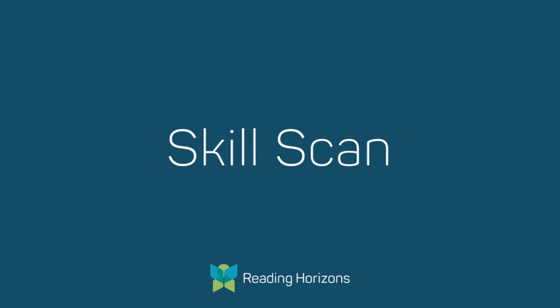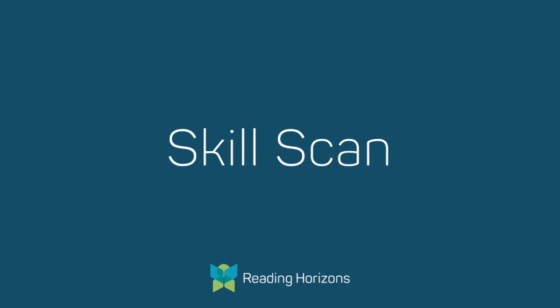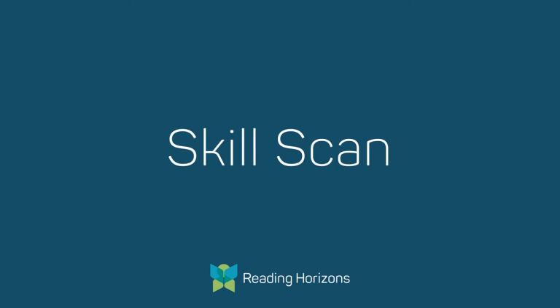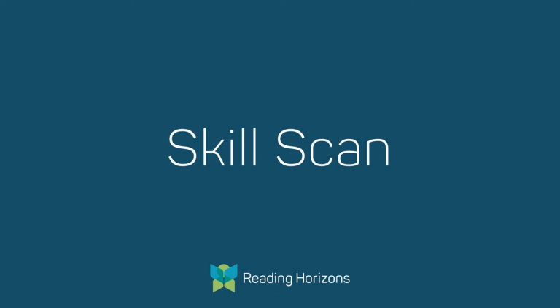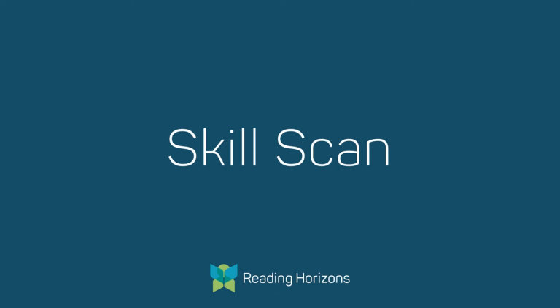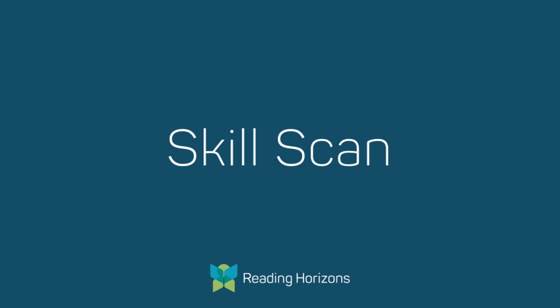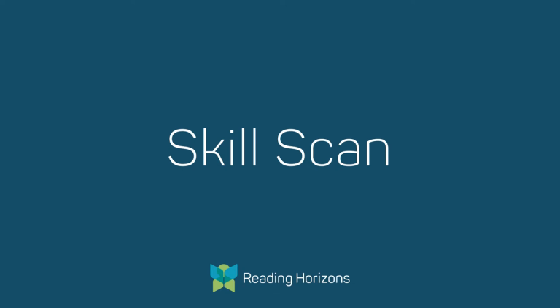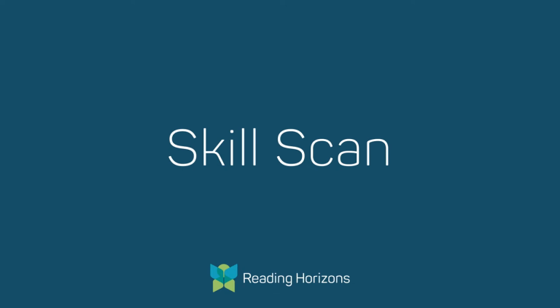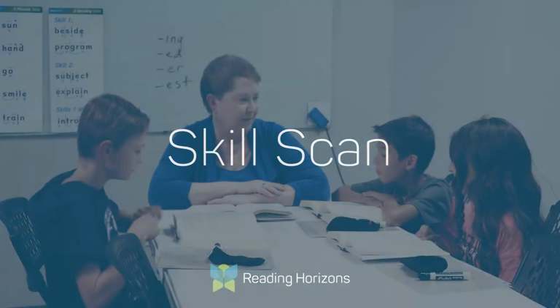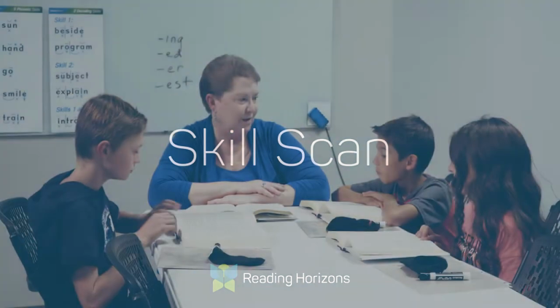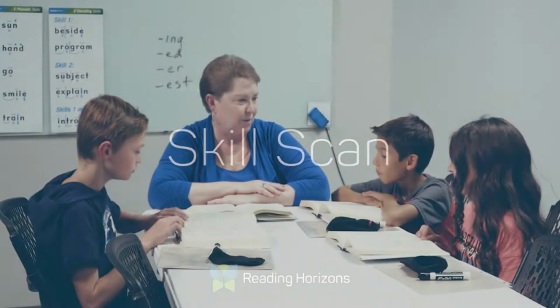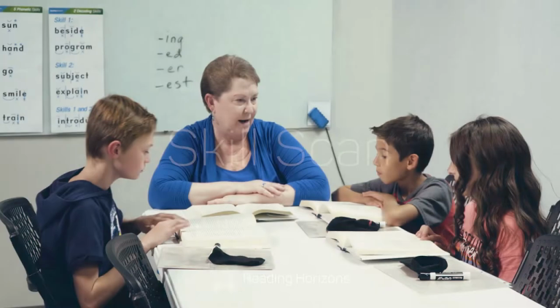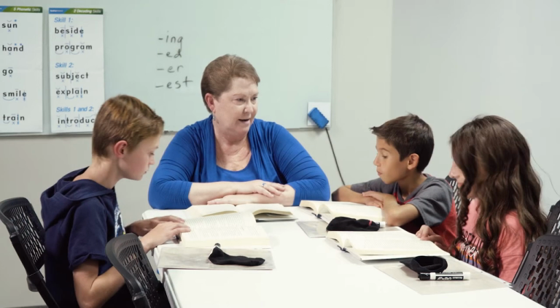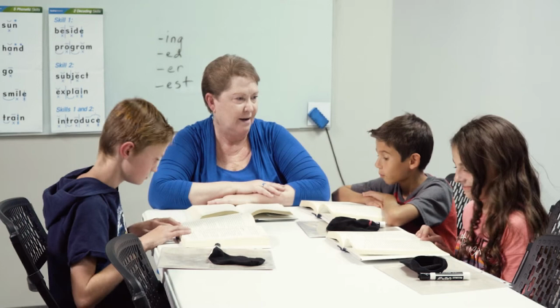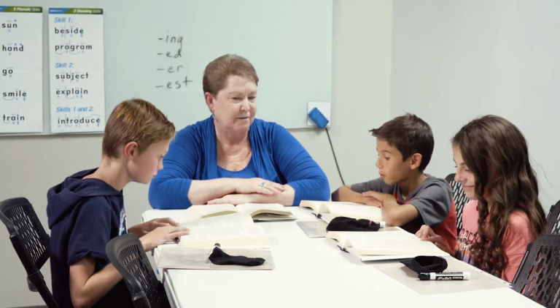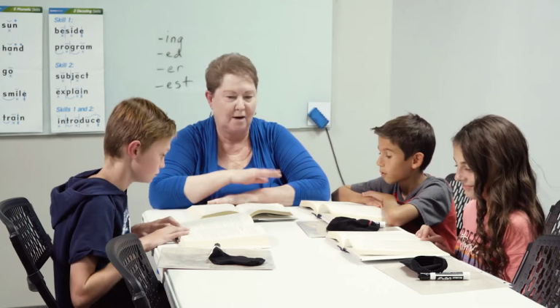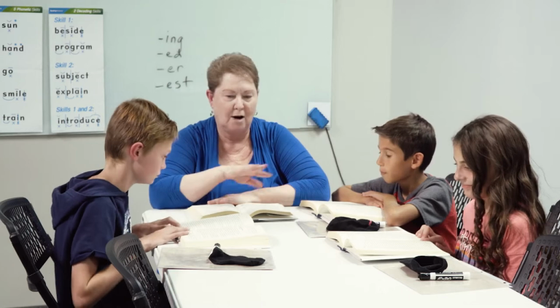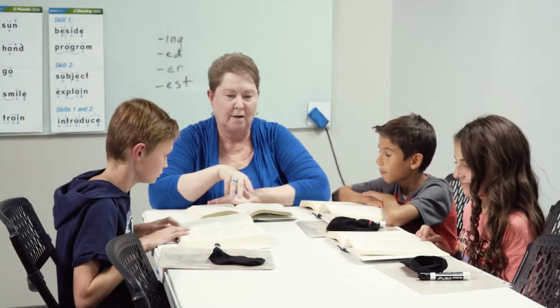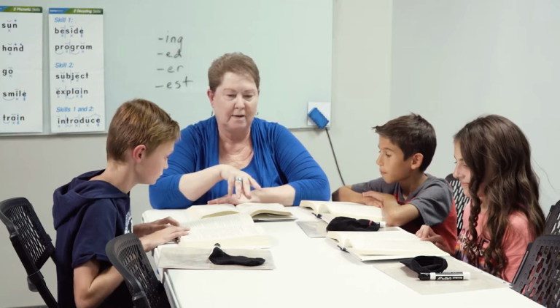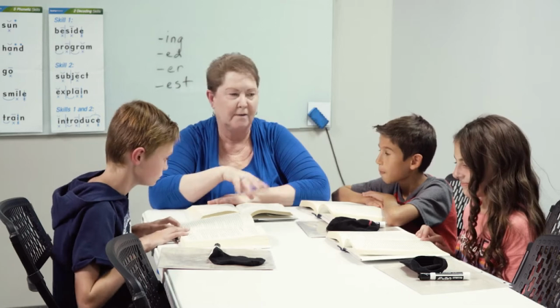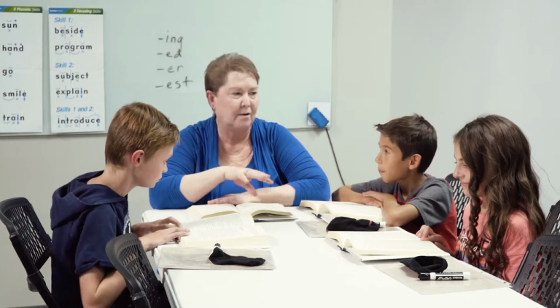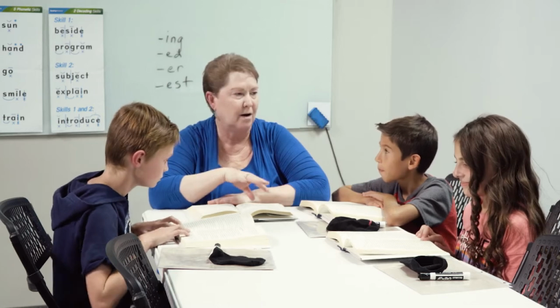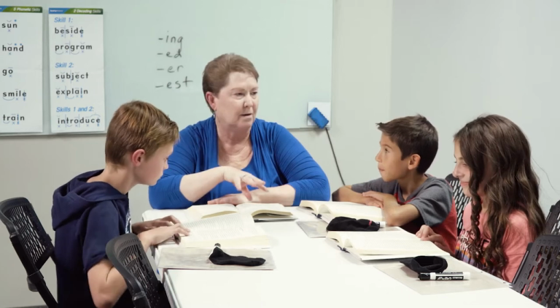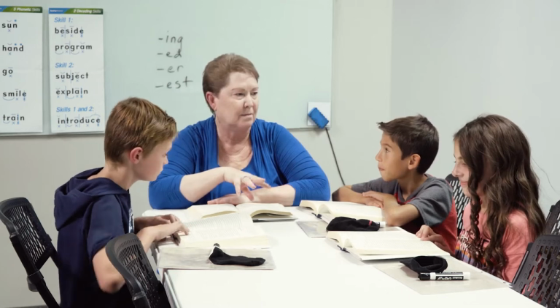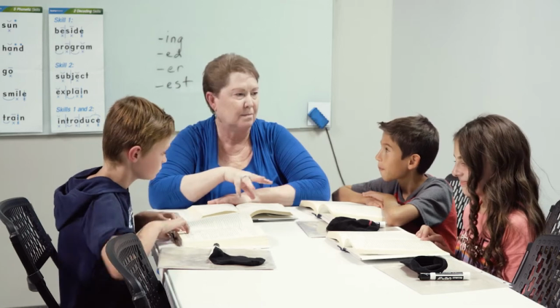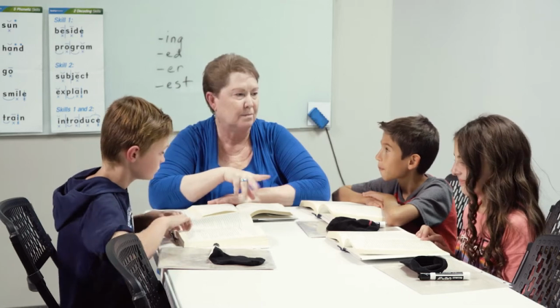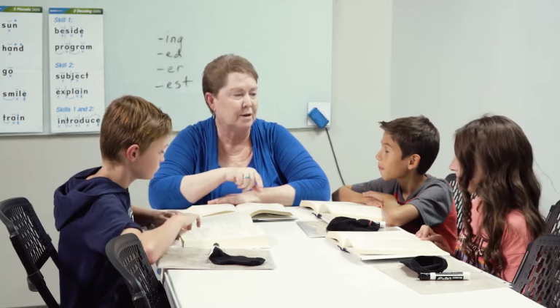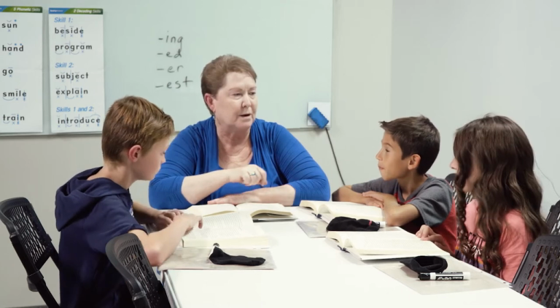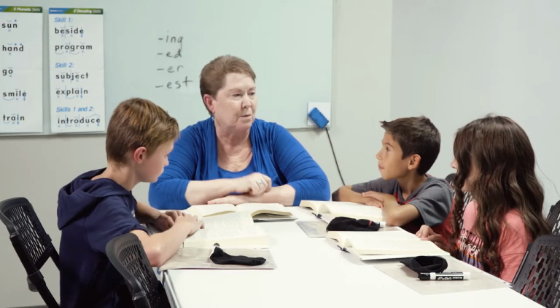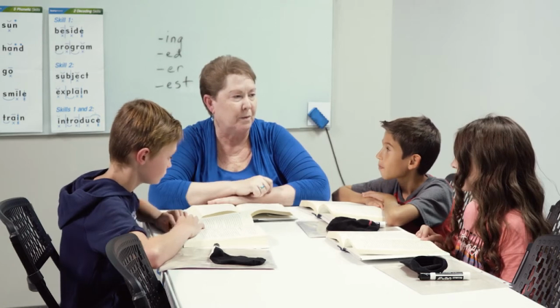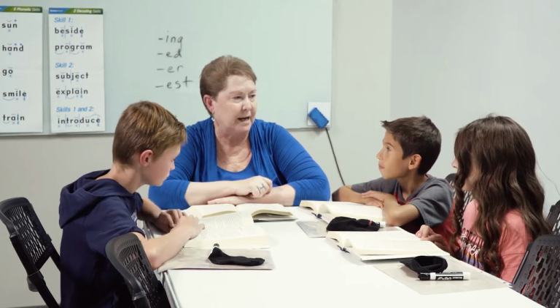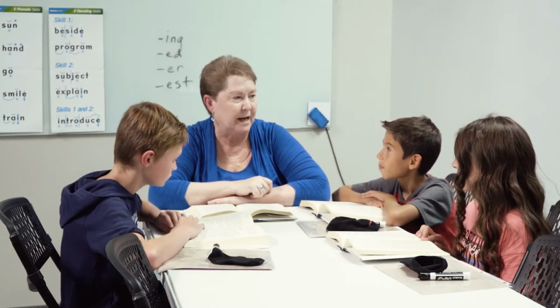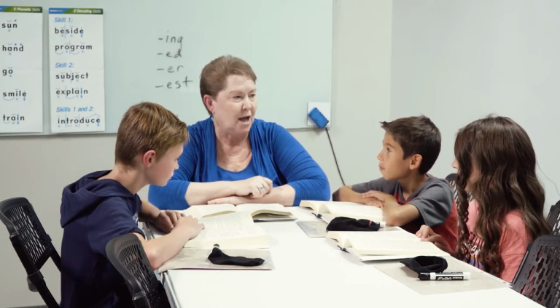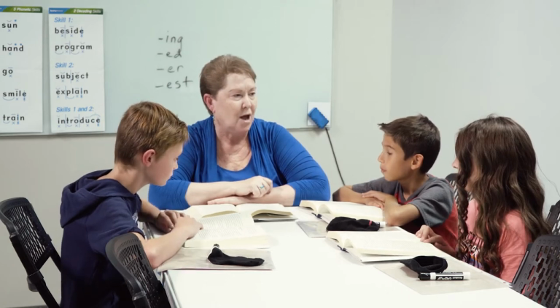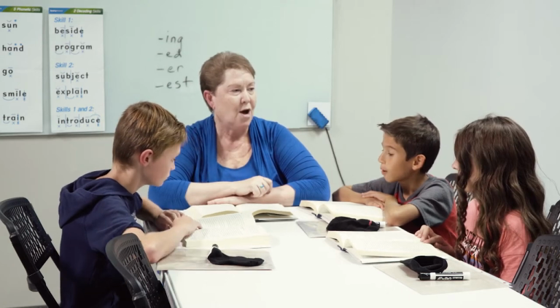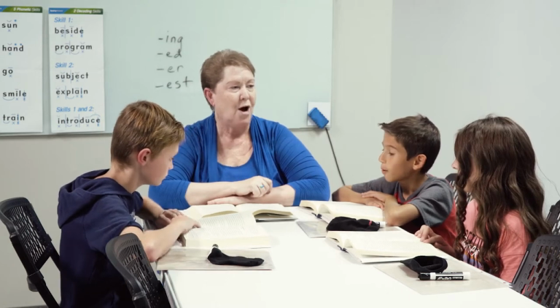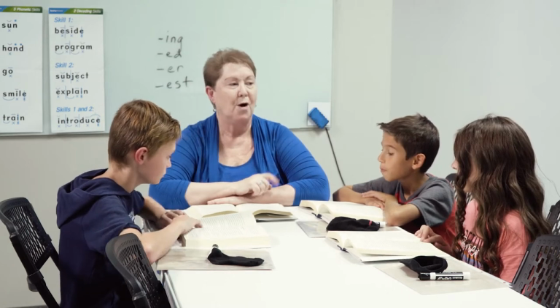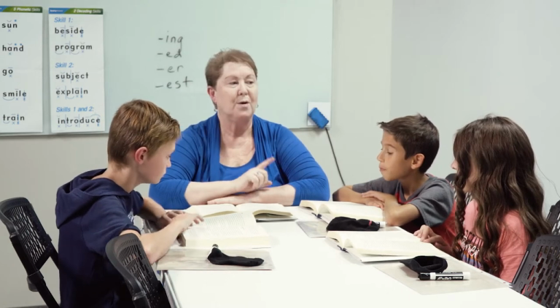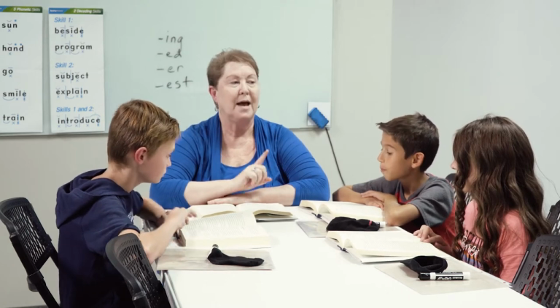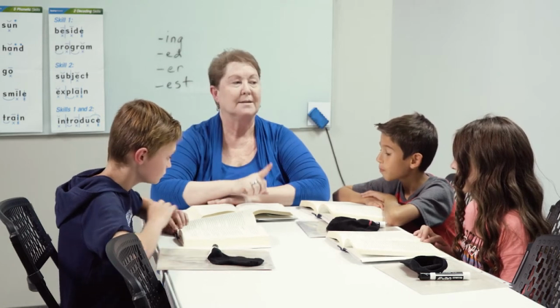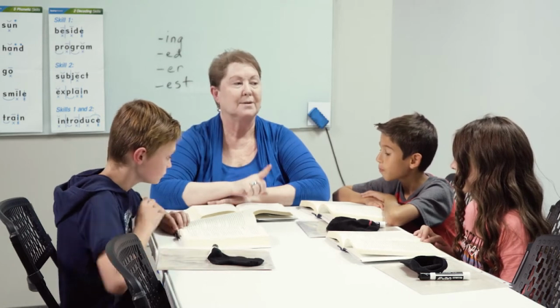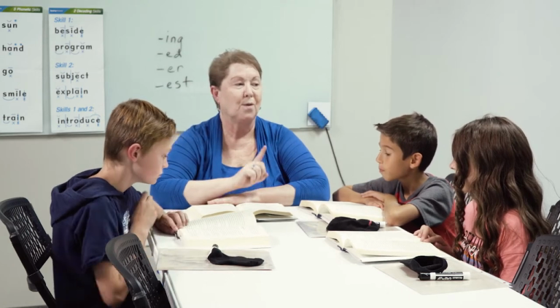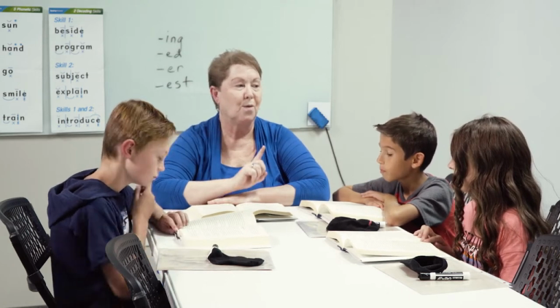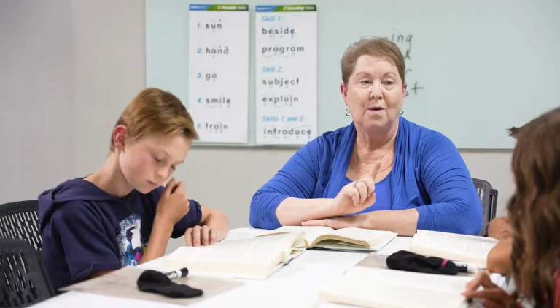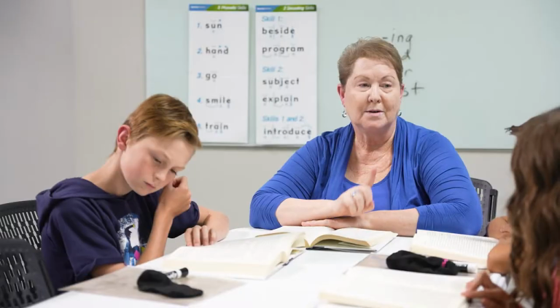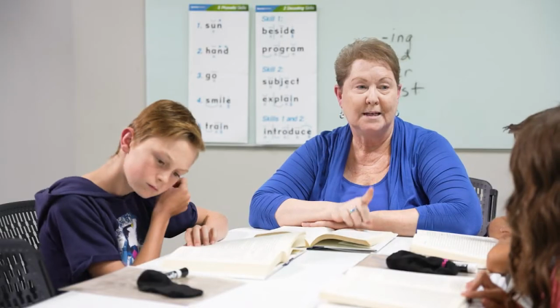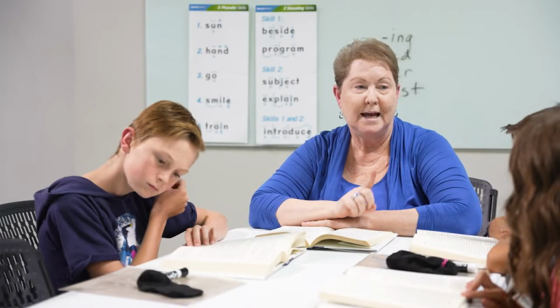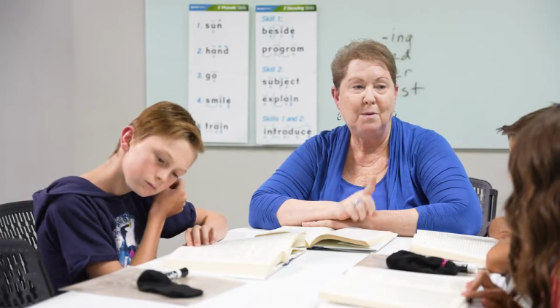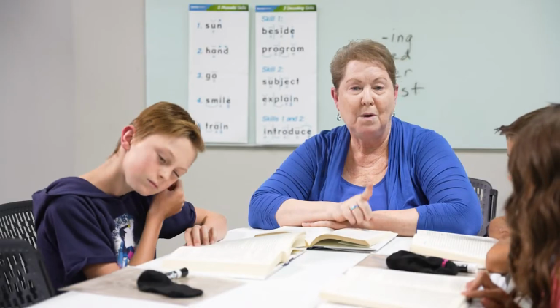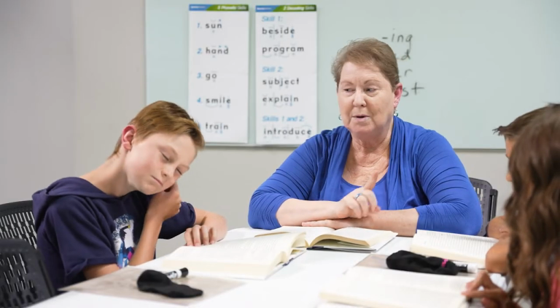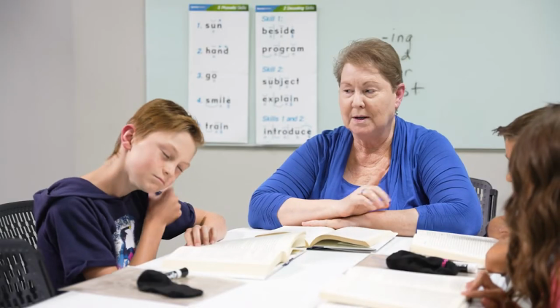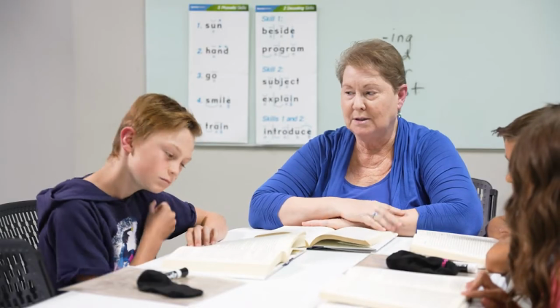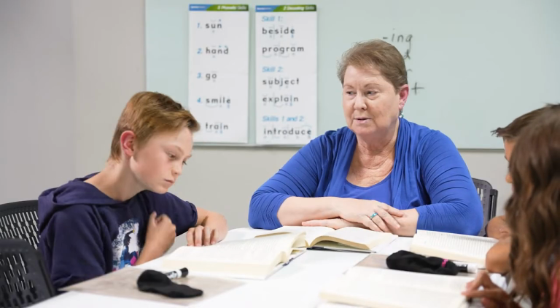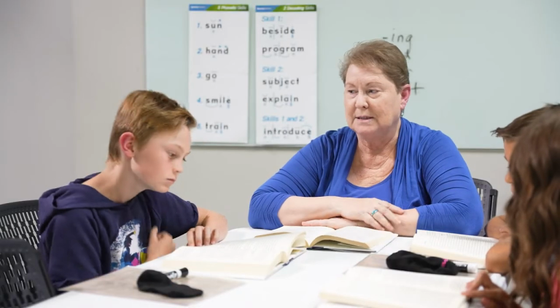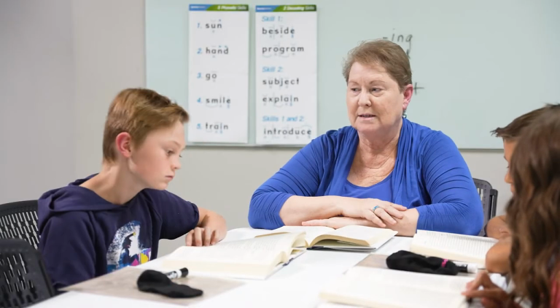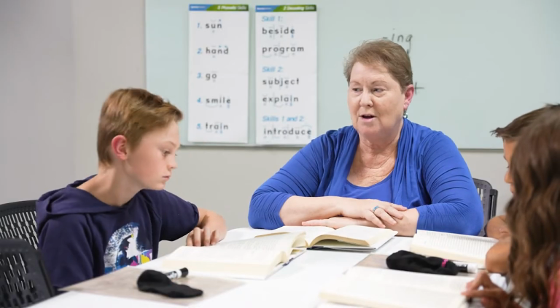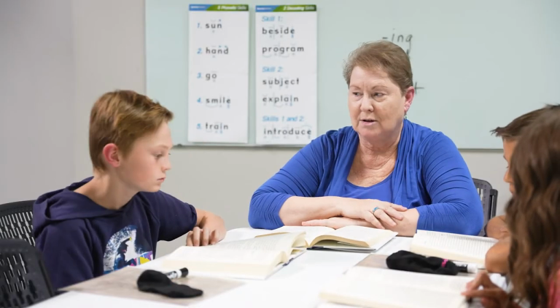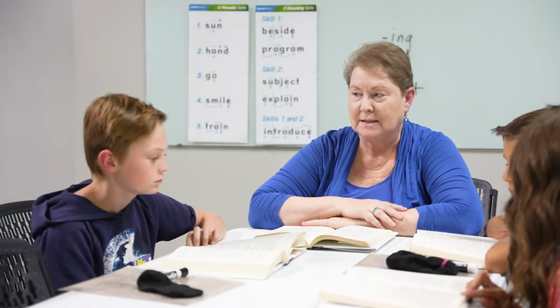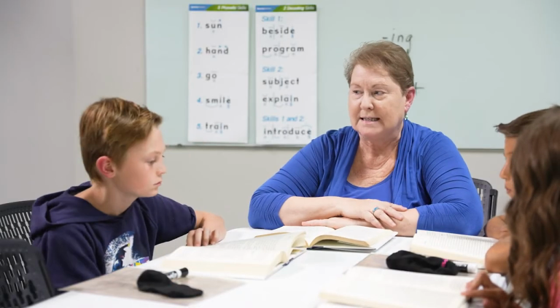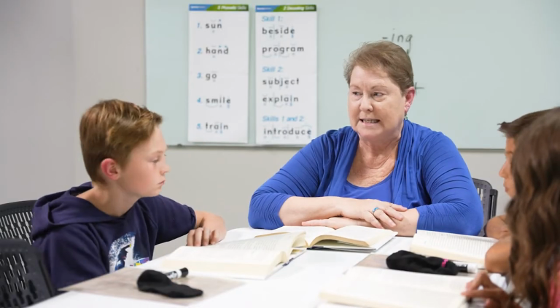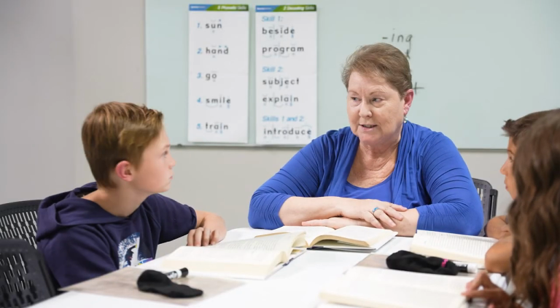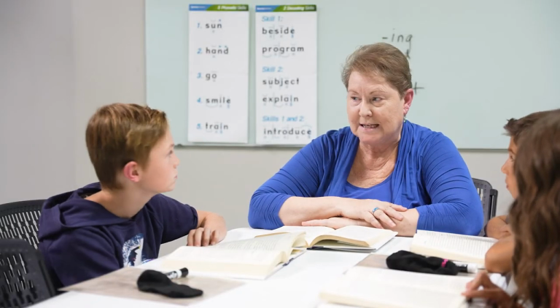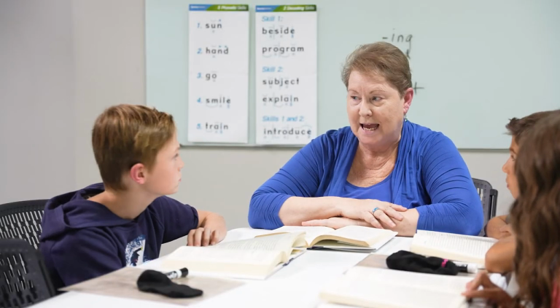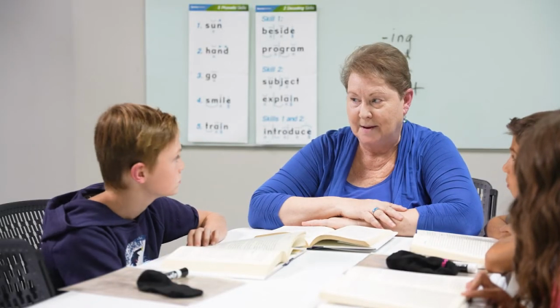So everybody's on page 70 of our book that we're reading. Today what we're going to do is called a skill scan.